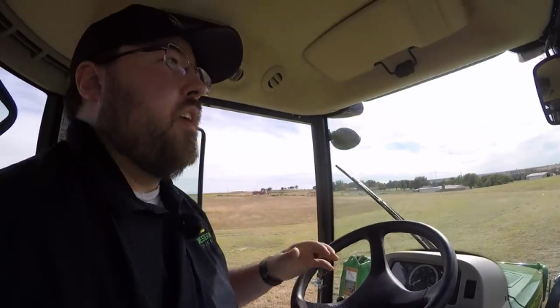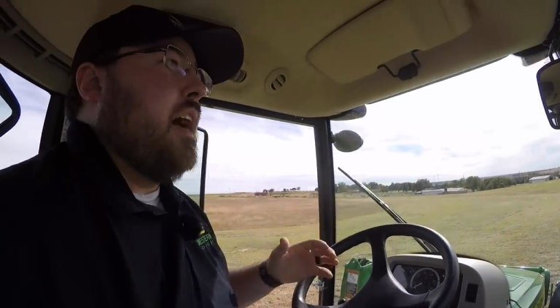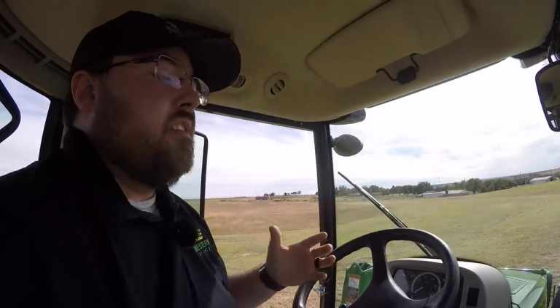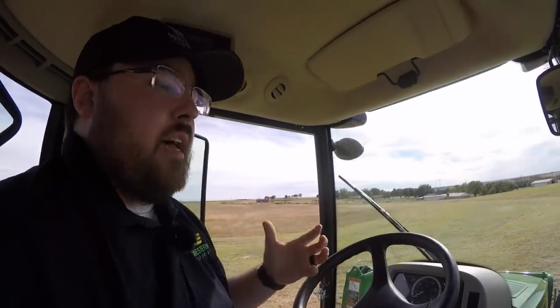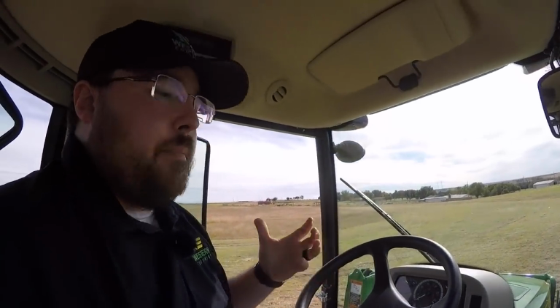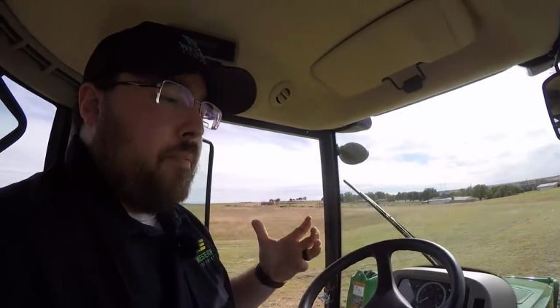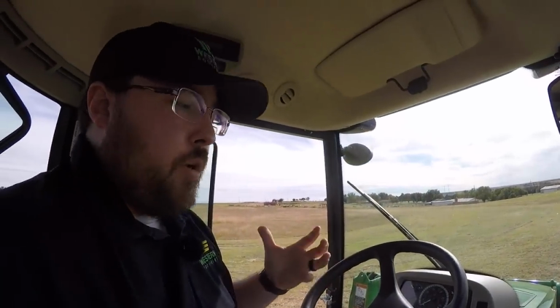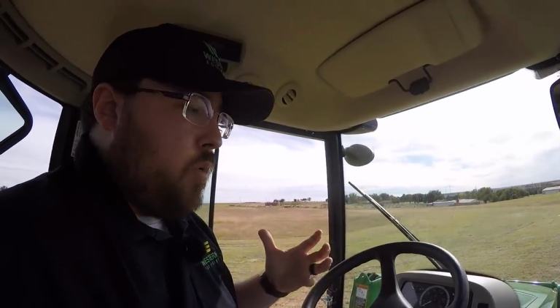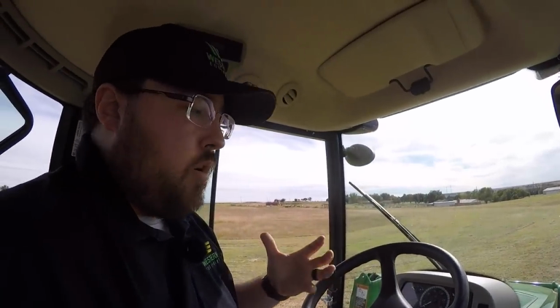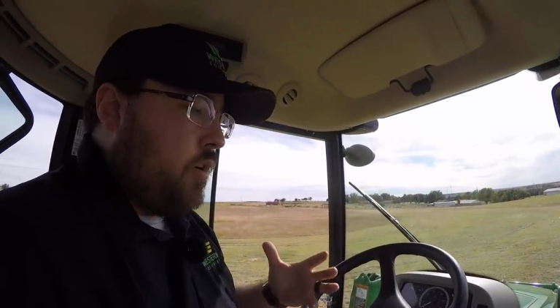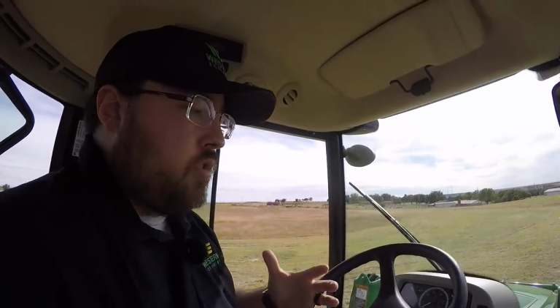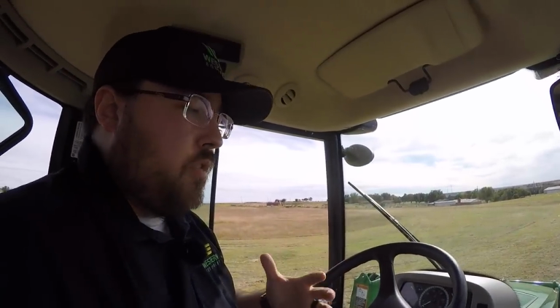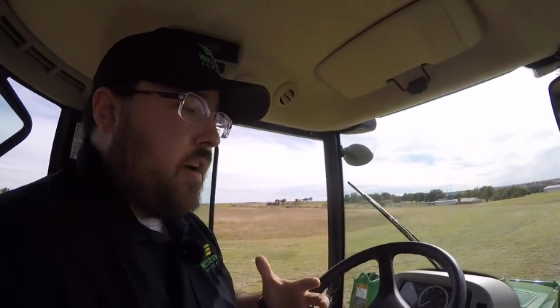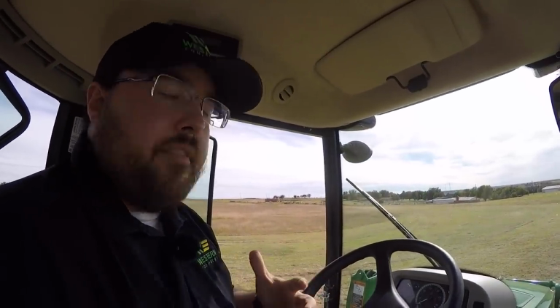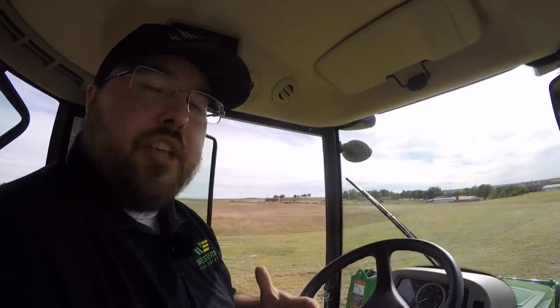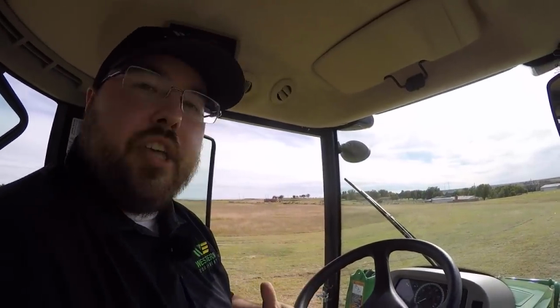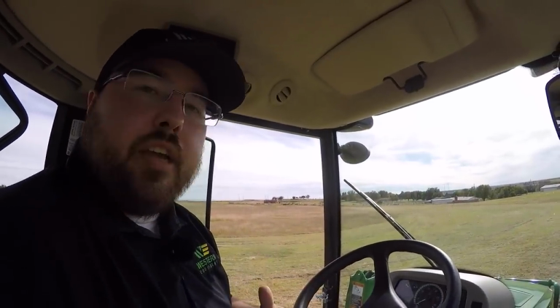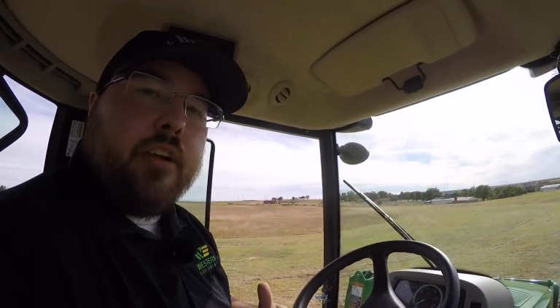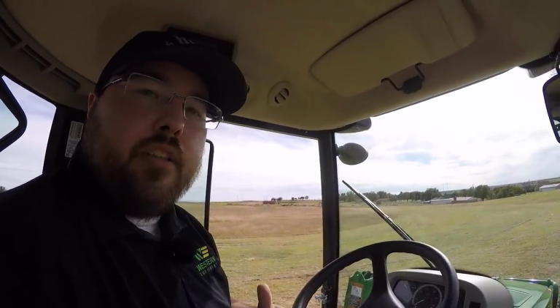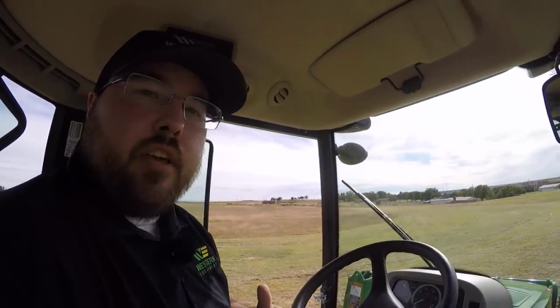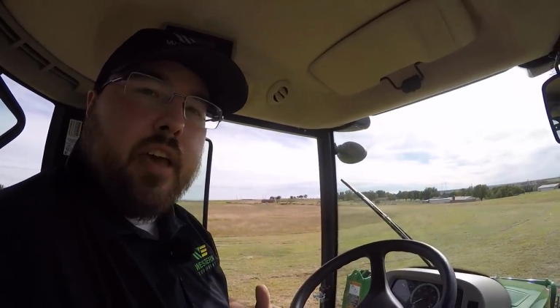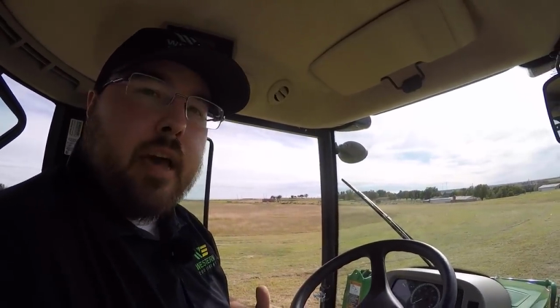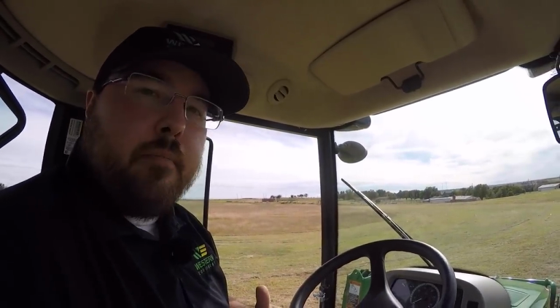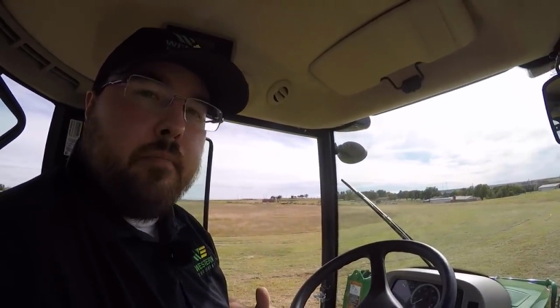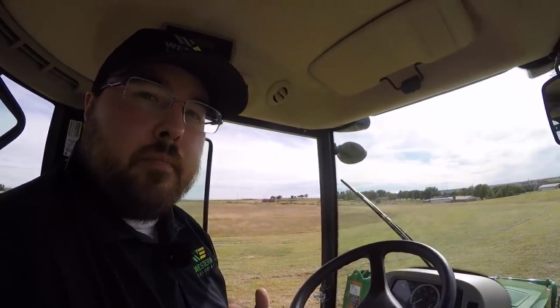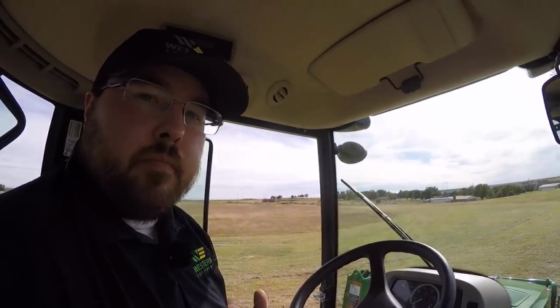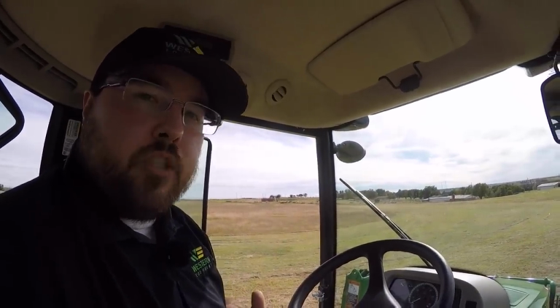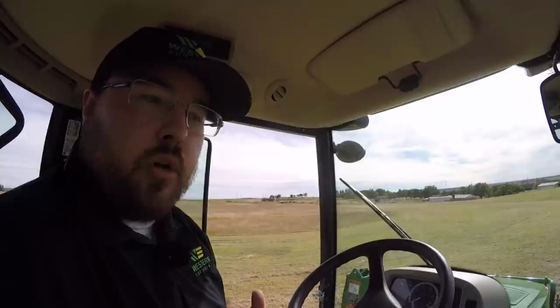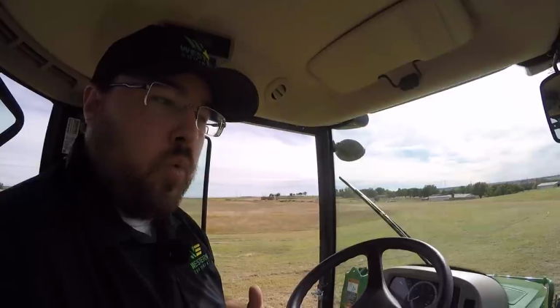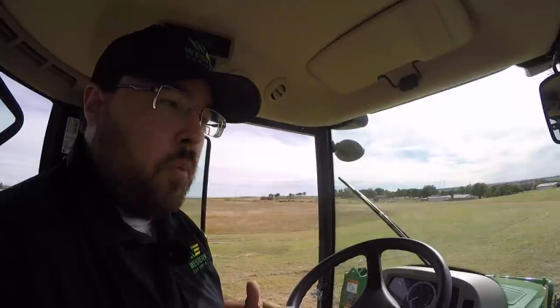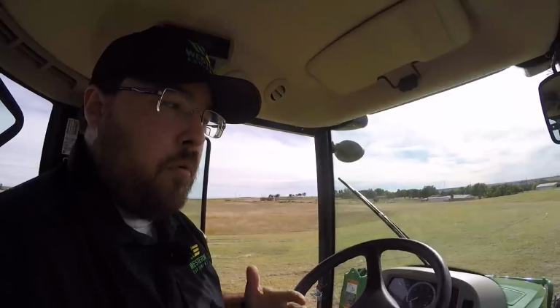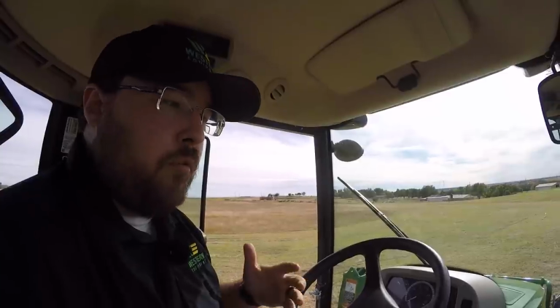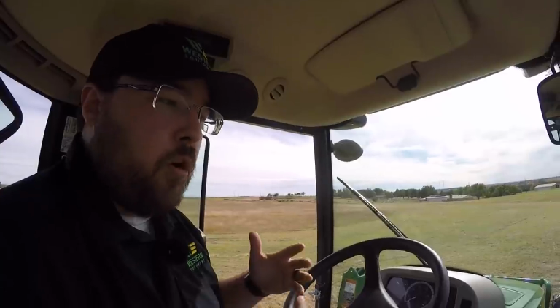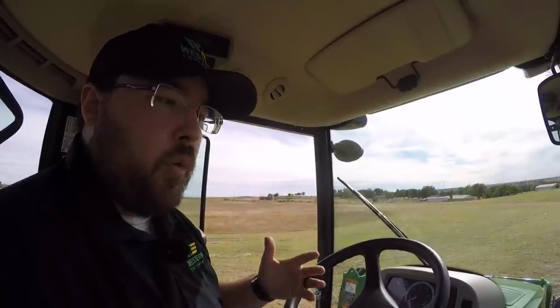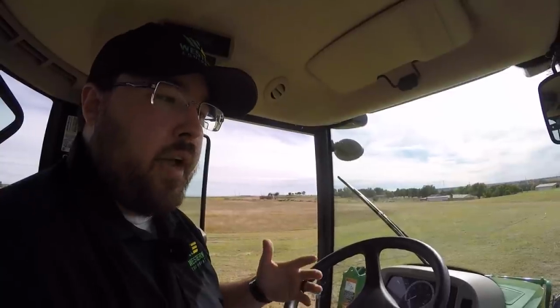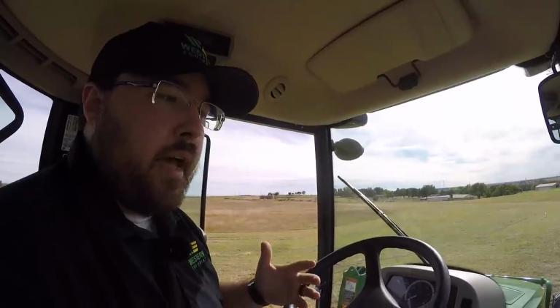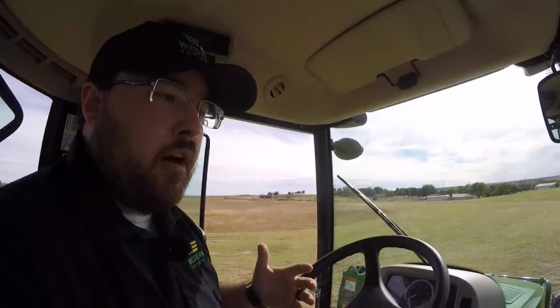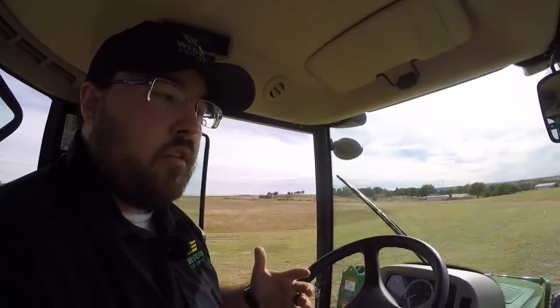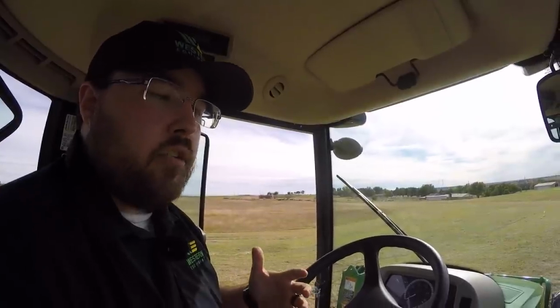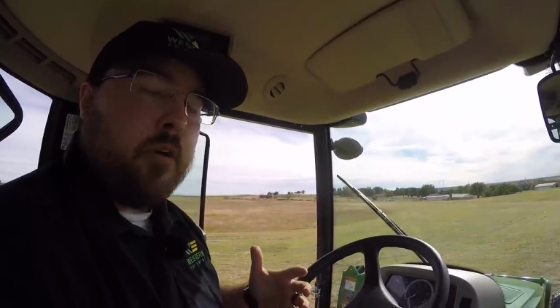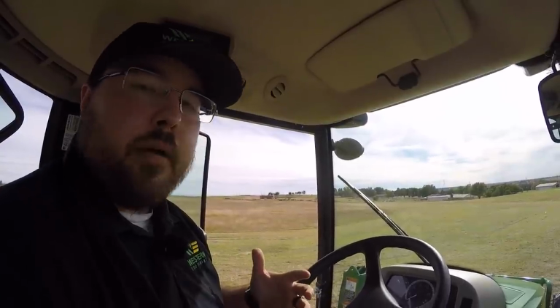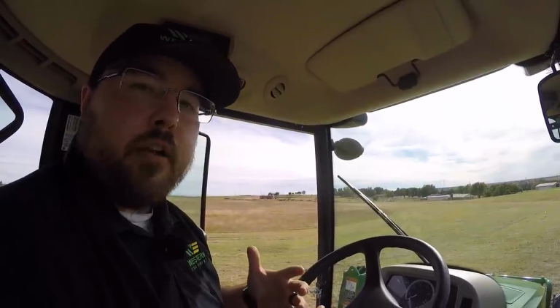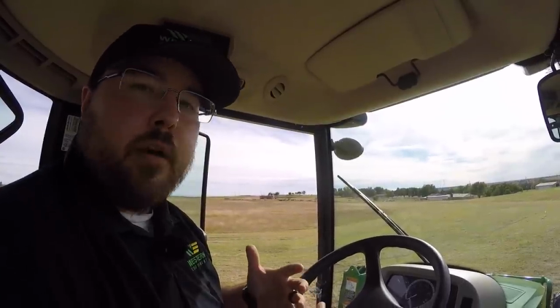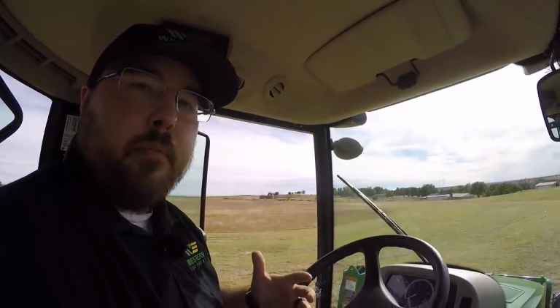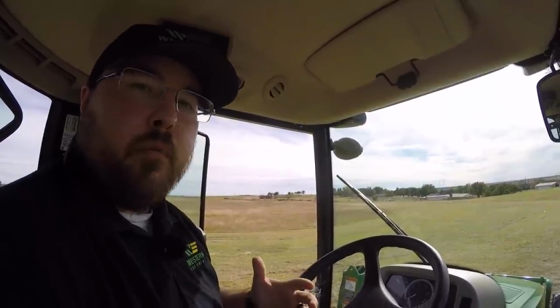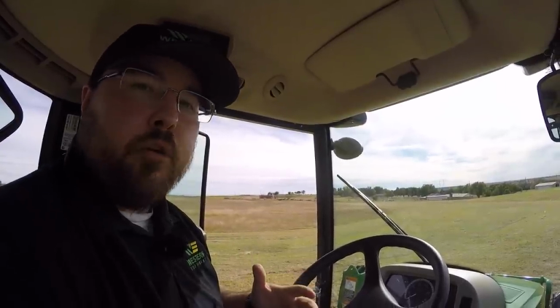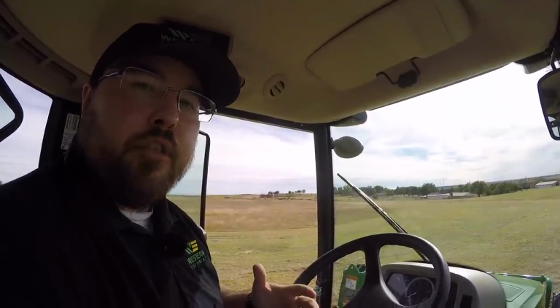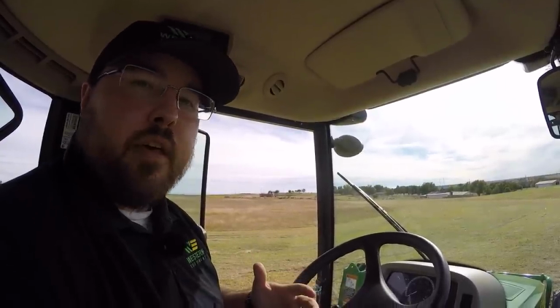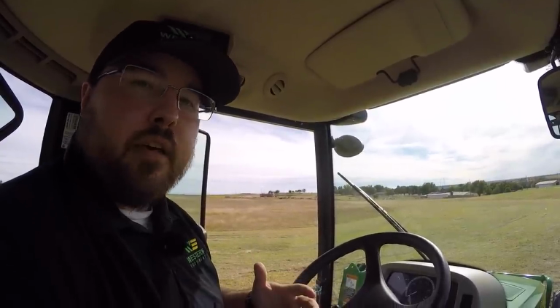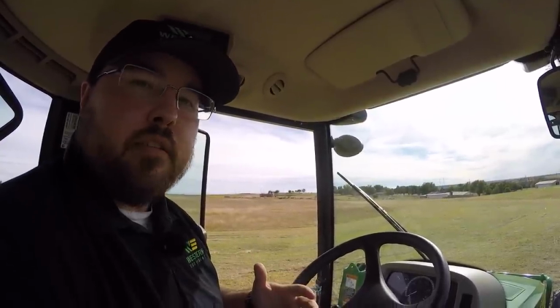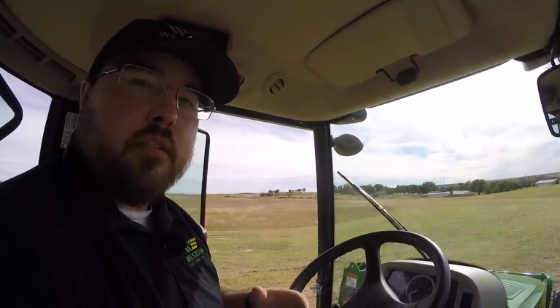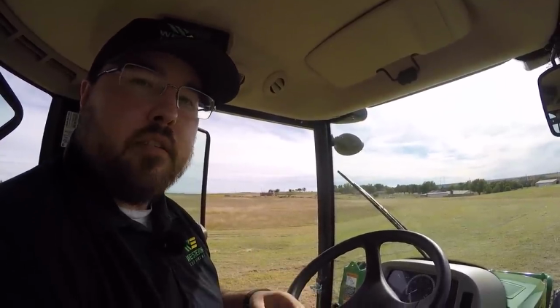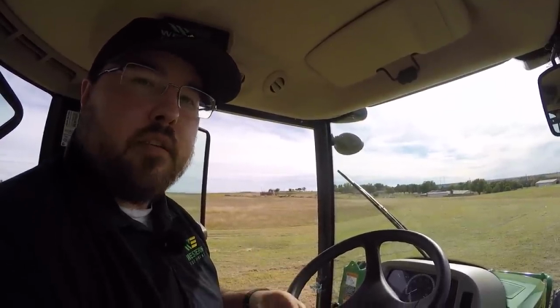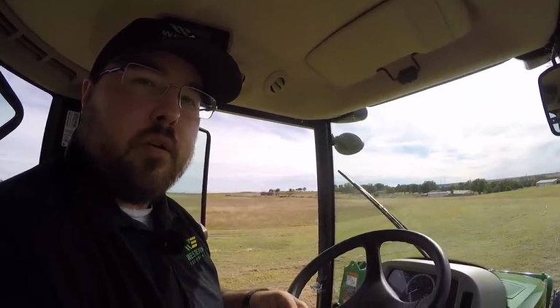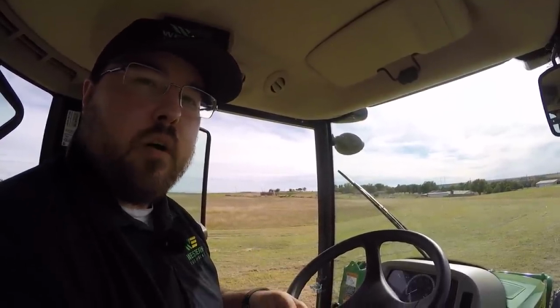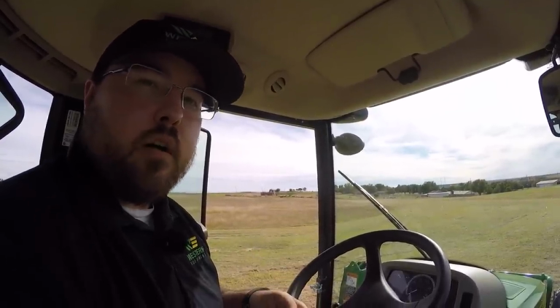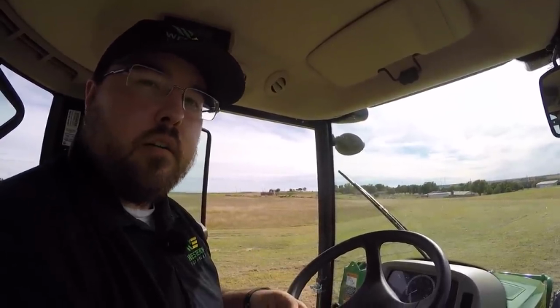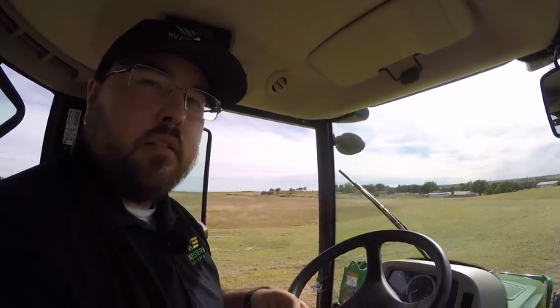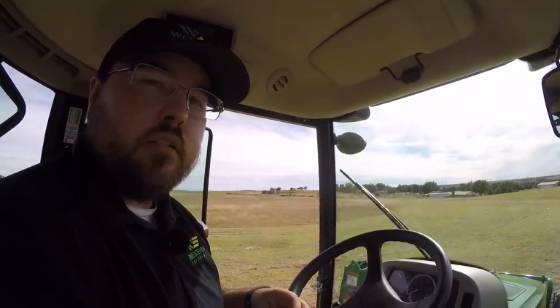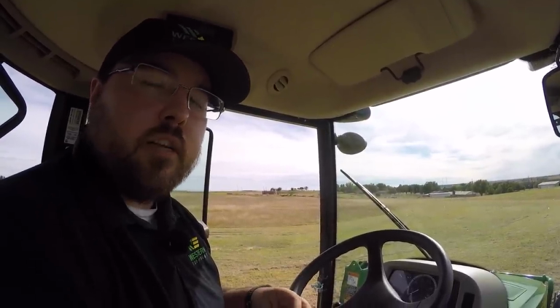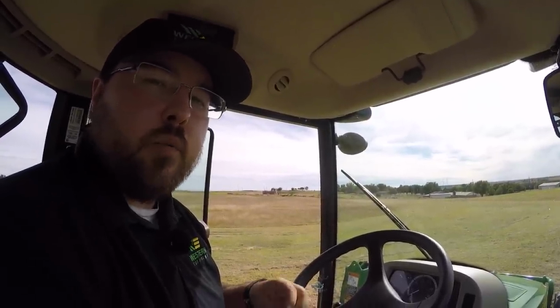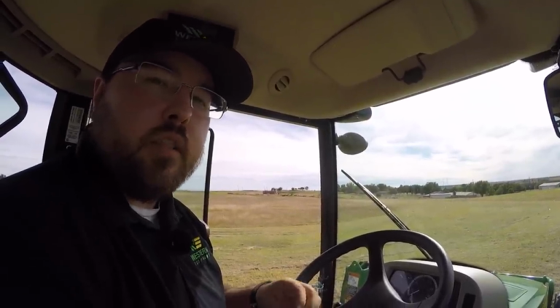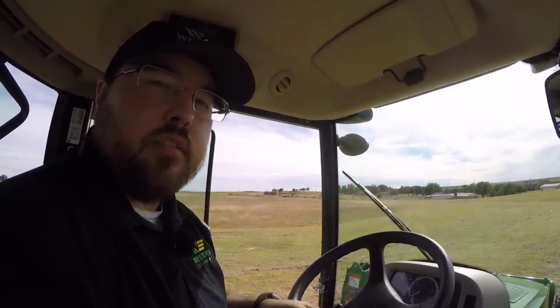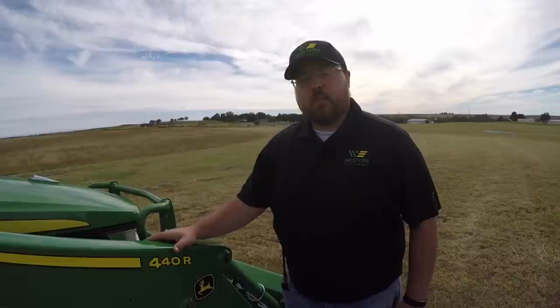Guys, that pretty well goes over everything here in the cab. We'll move our way out and talk about a couple more things — stick with us.